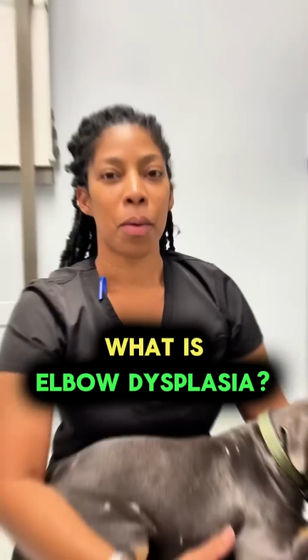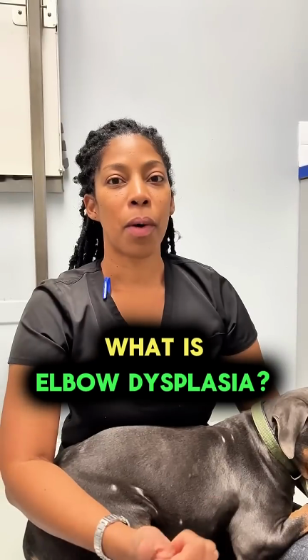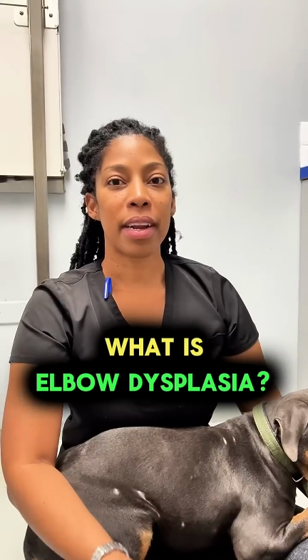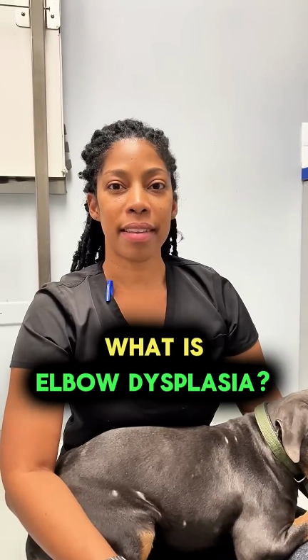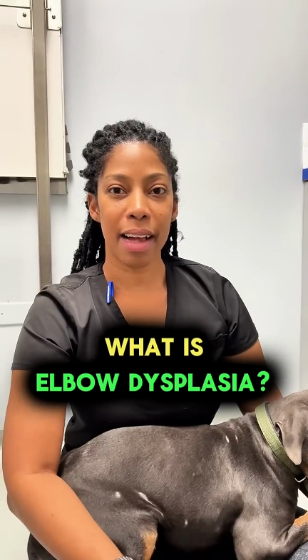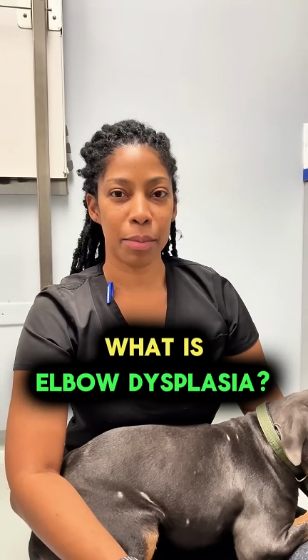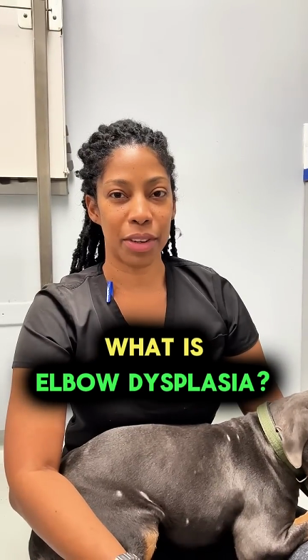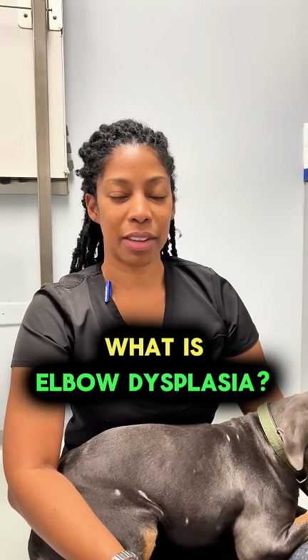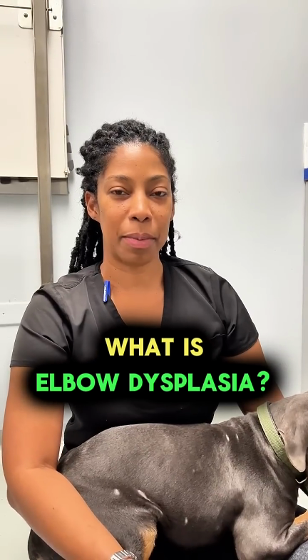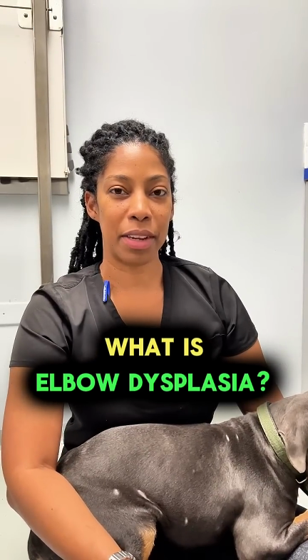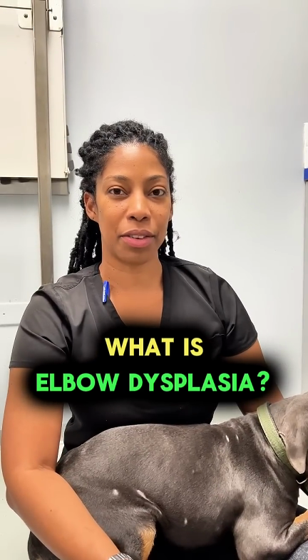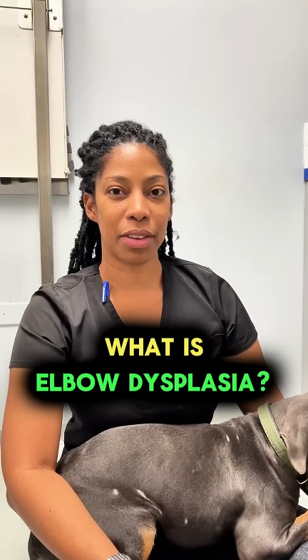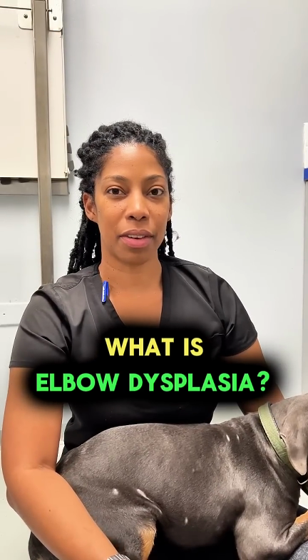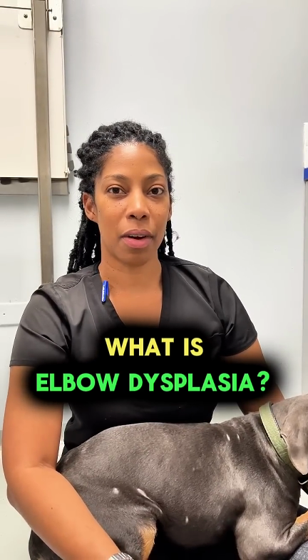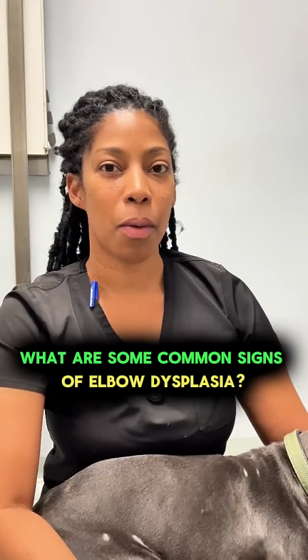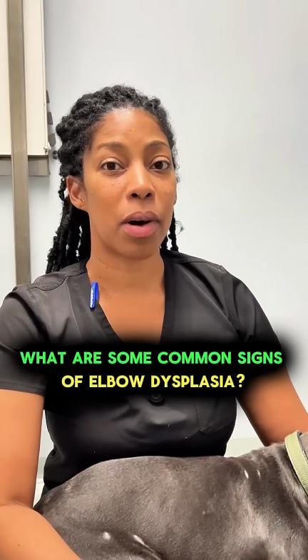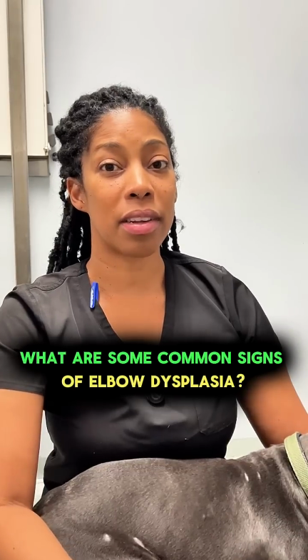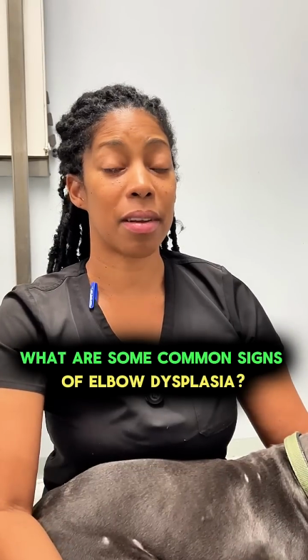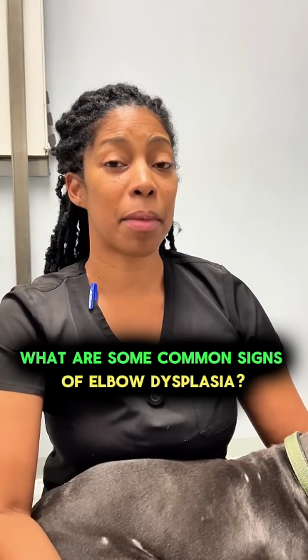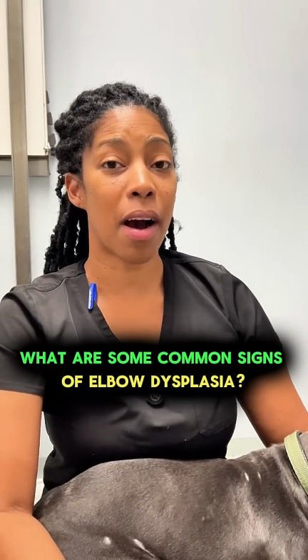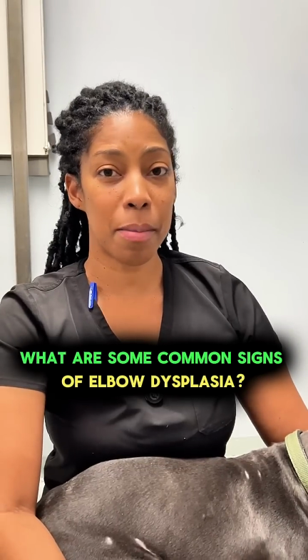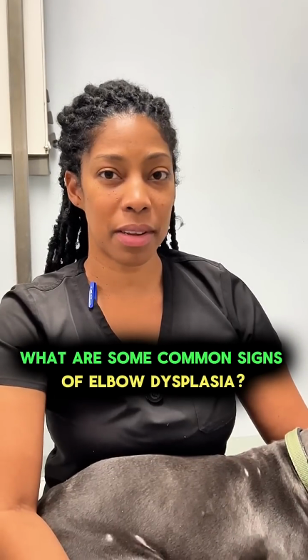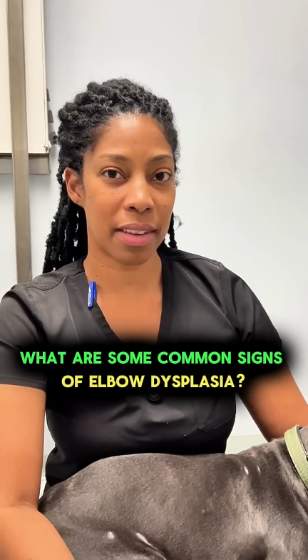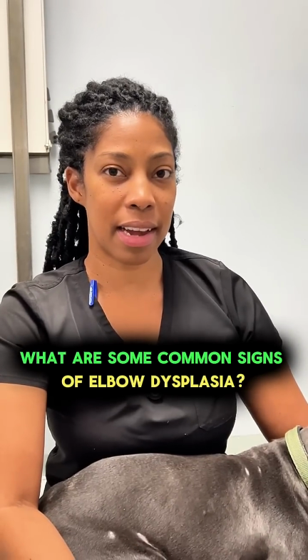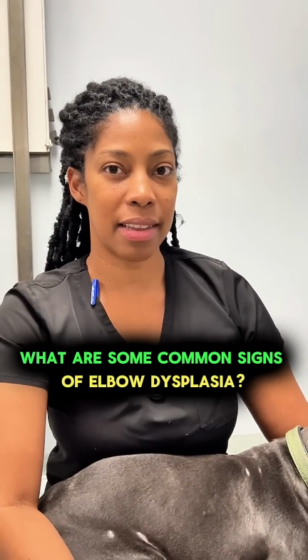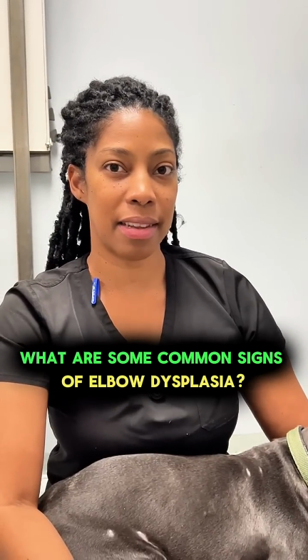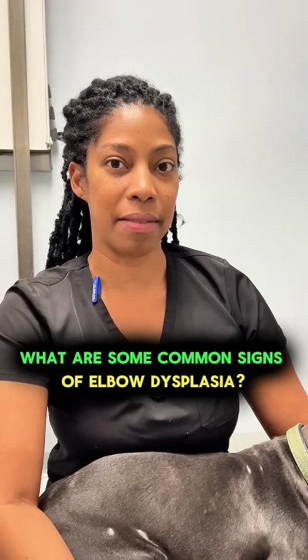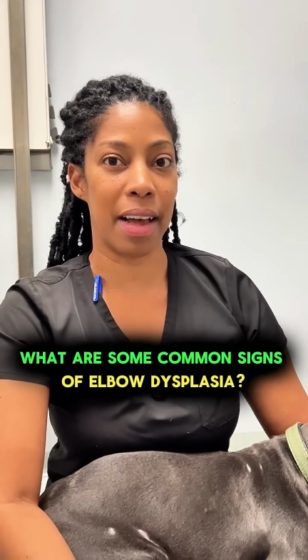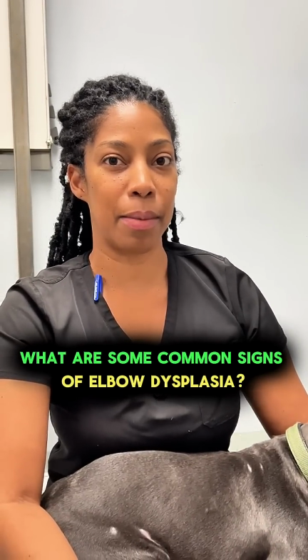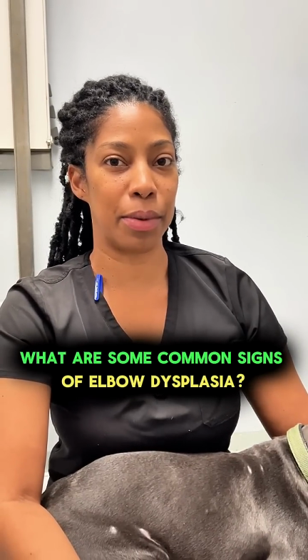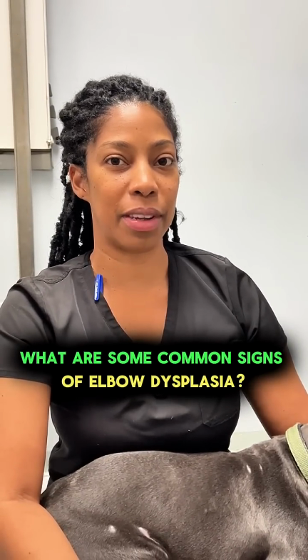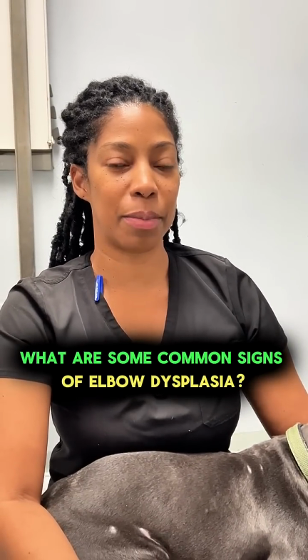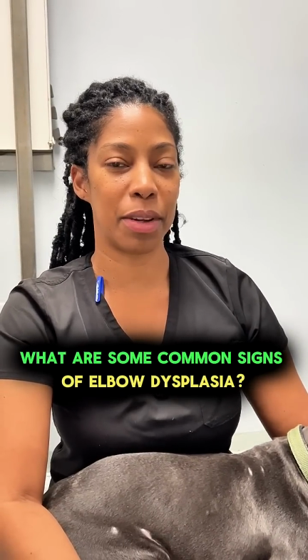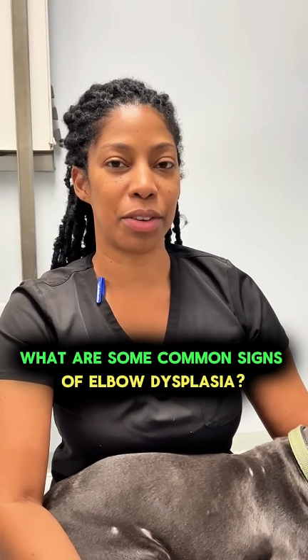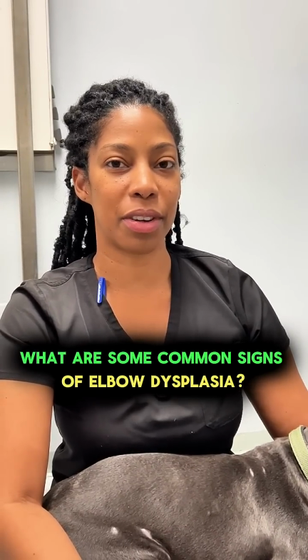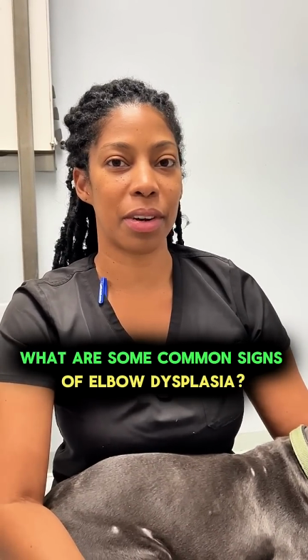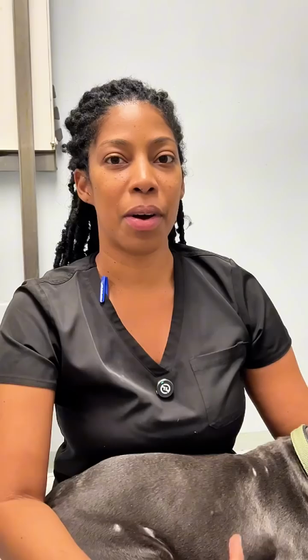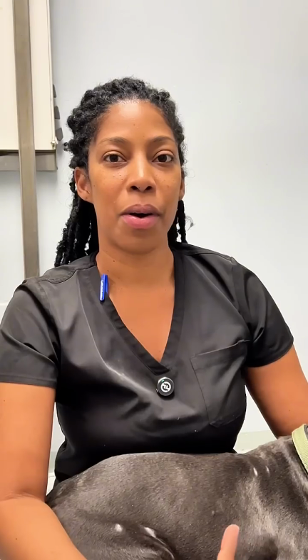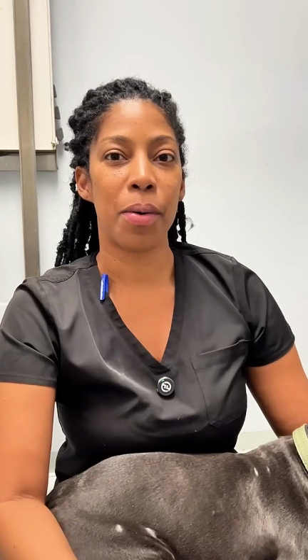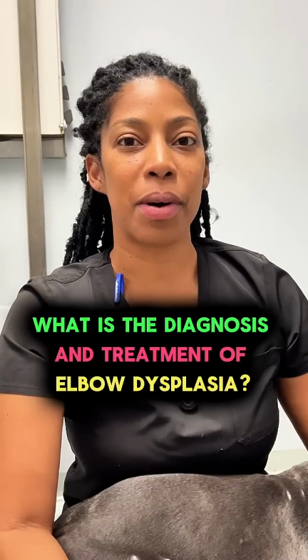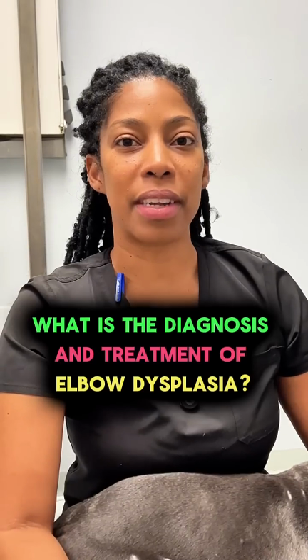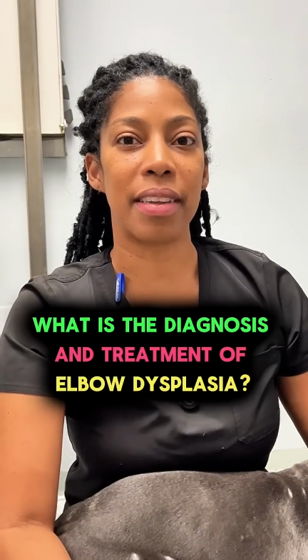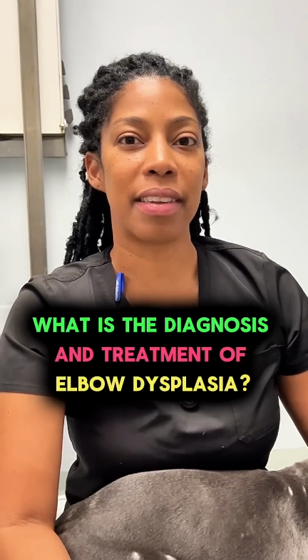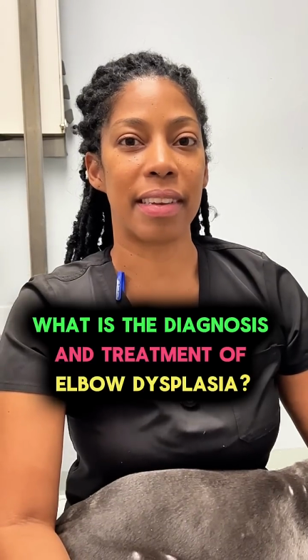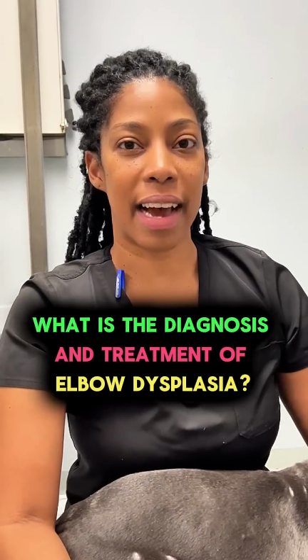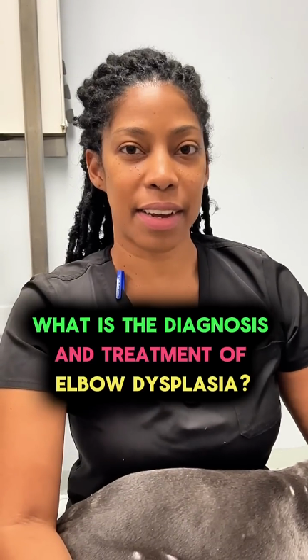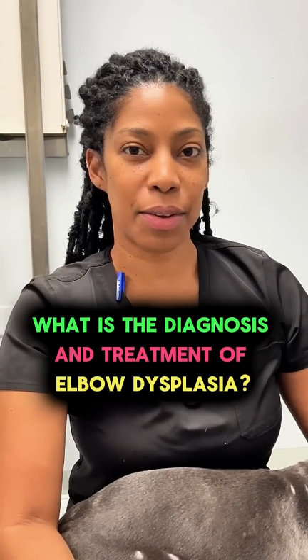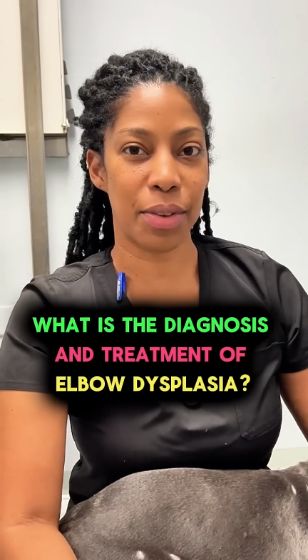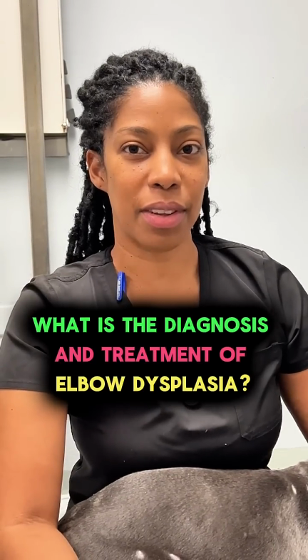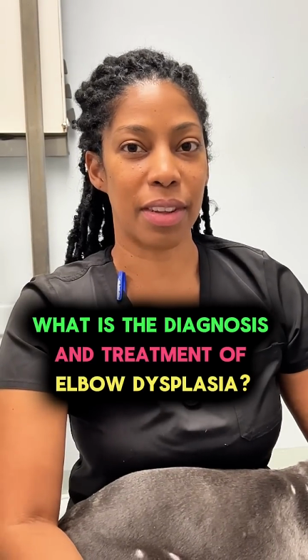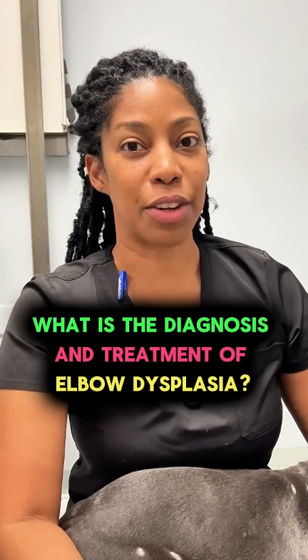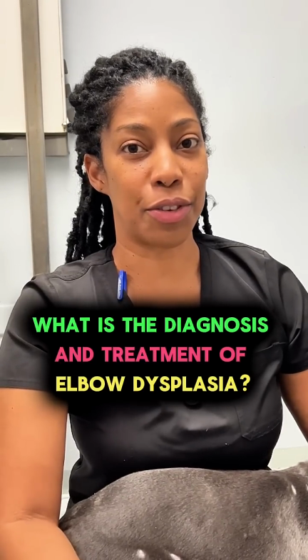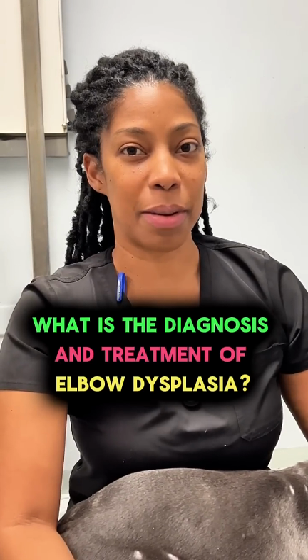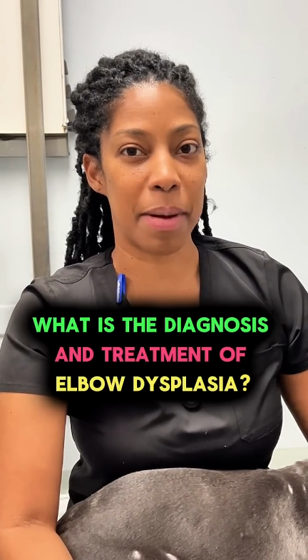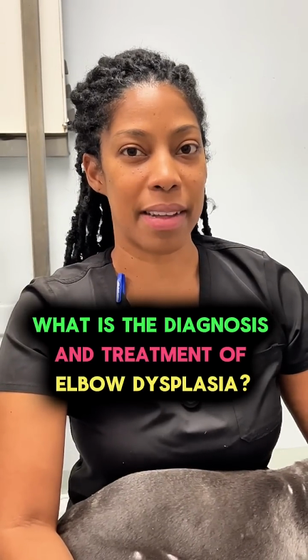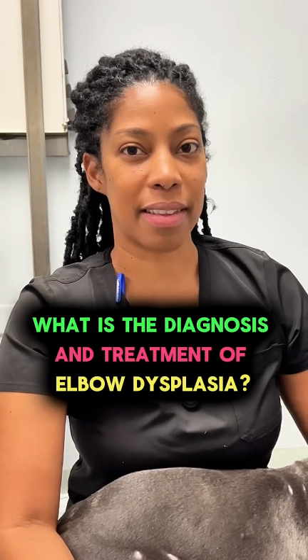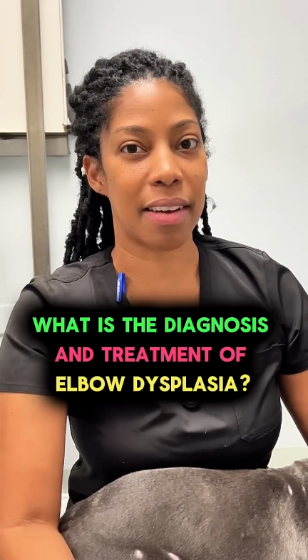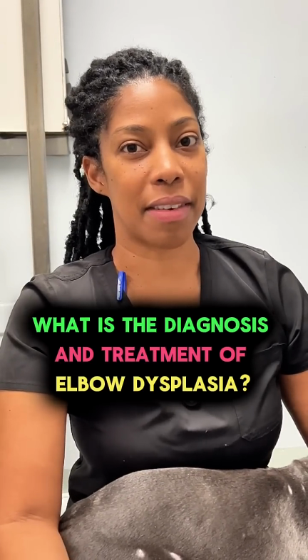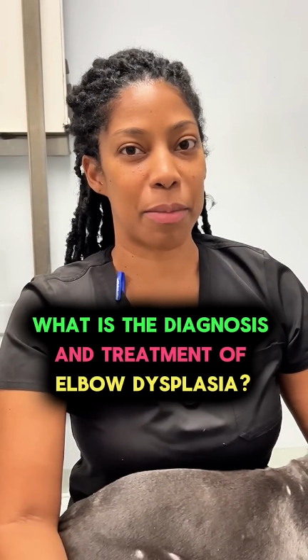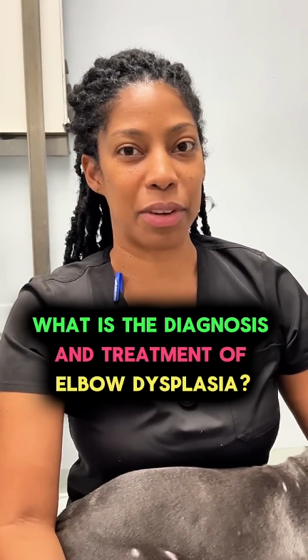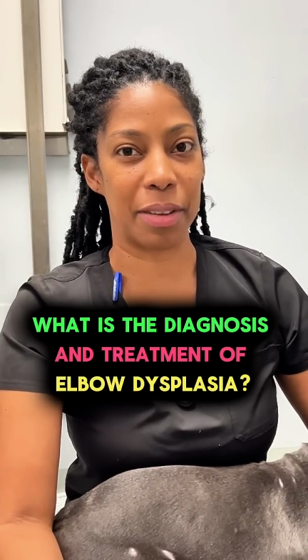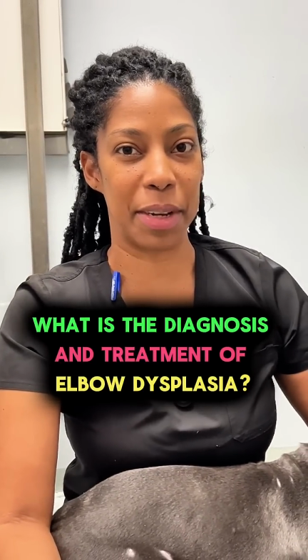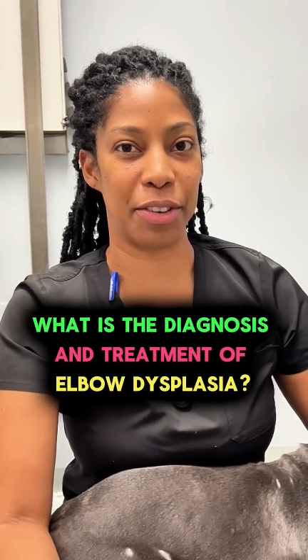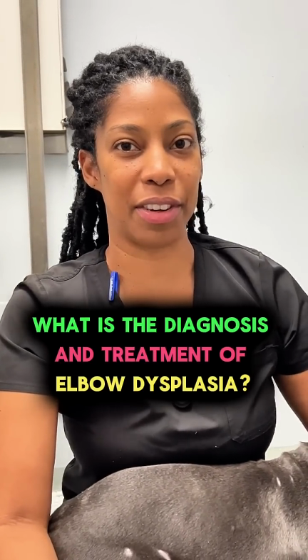What is elbow dysplasia? What are some common signs of elbow dysplasia? What is the diagnosis and treatment of elbow dysplasia?